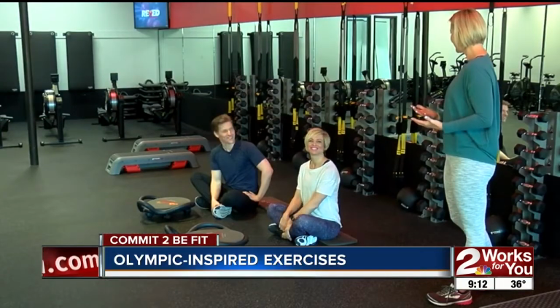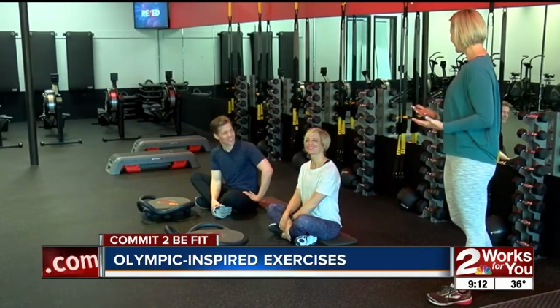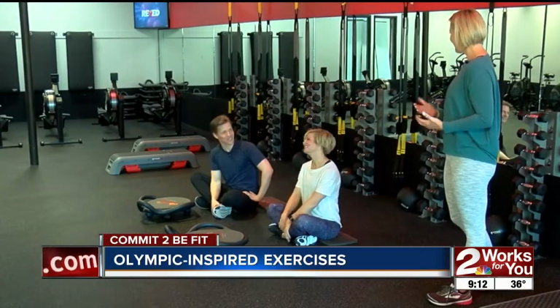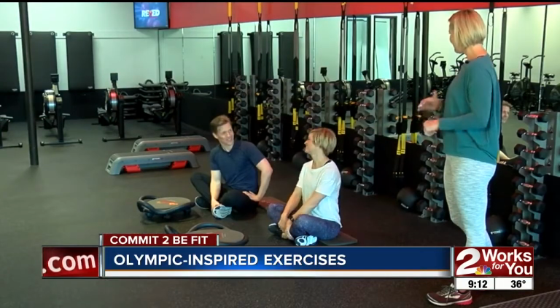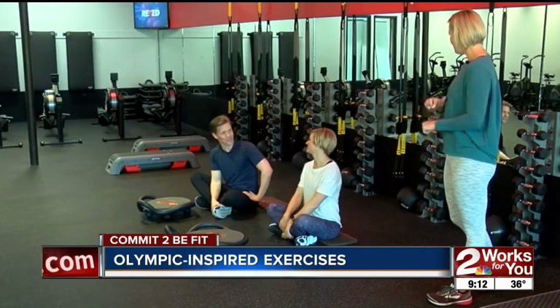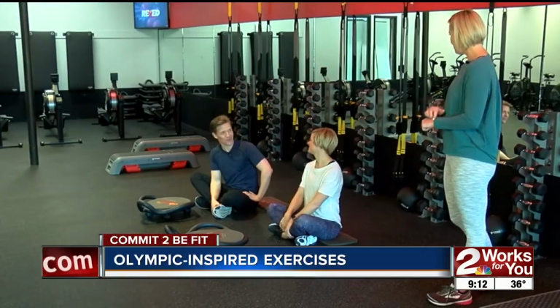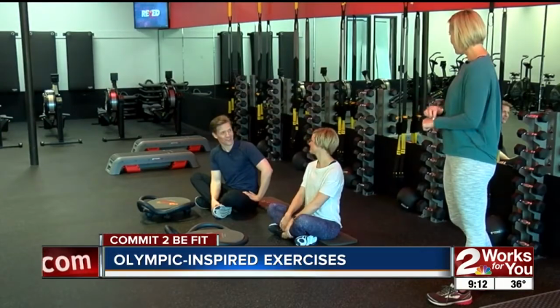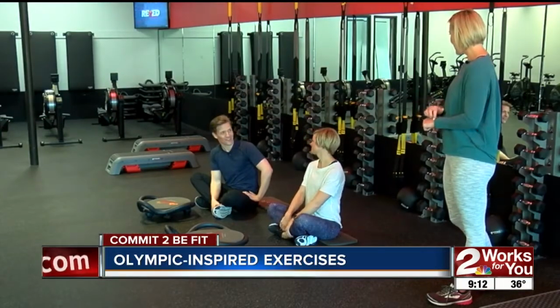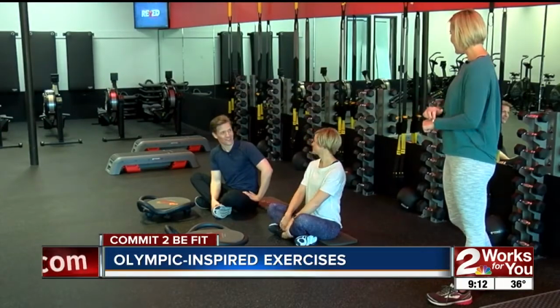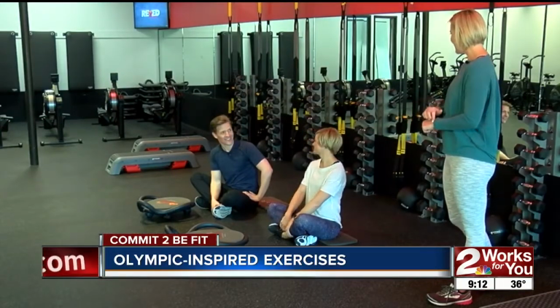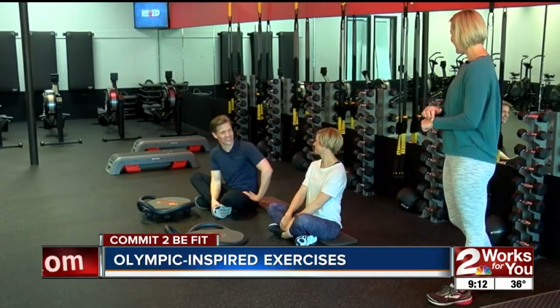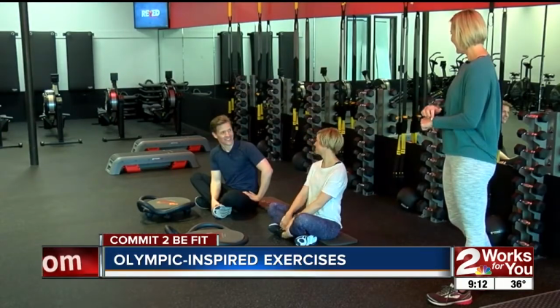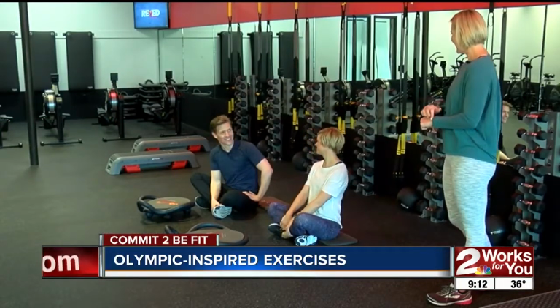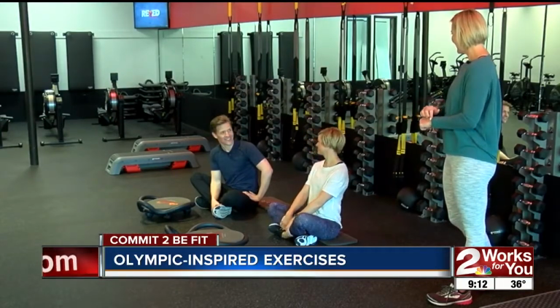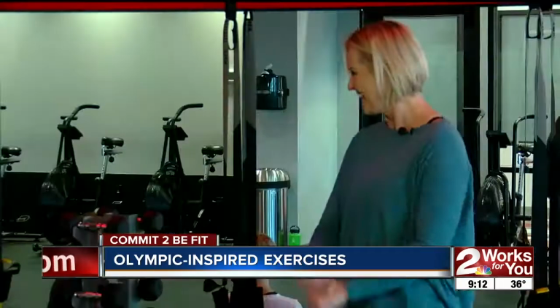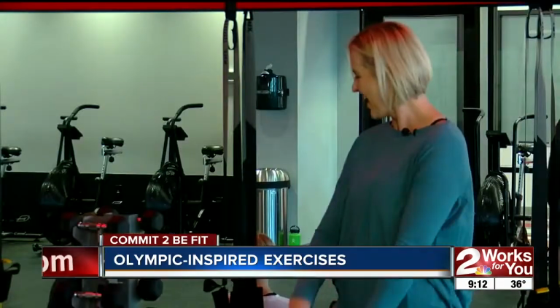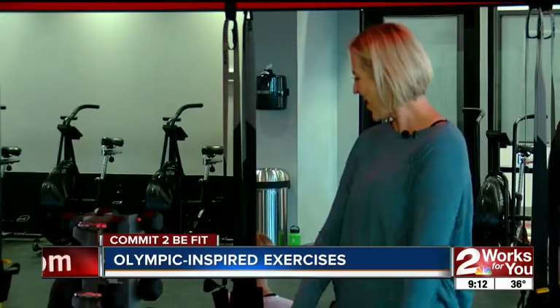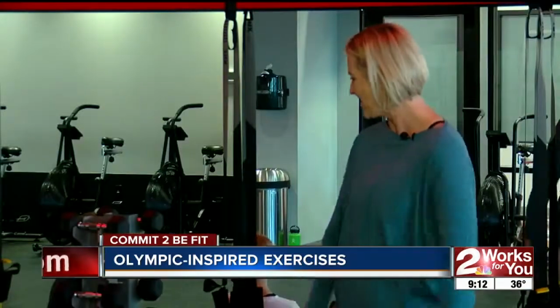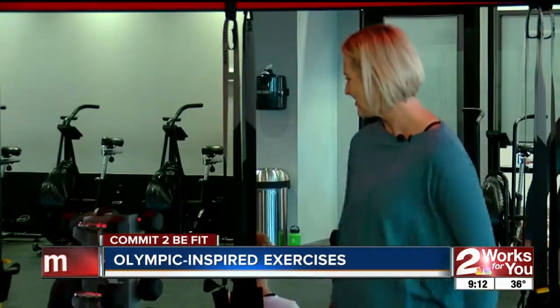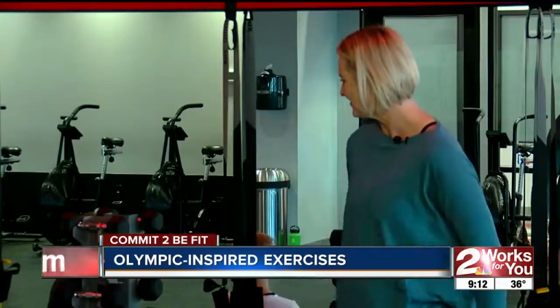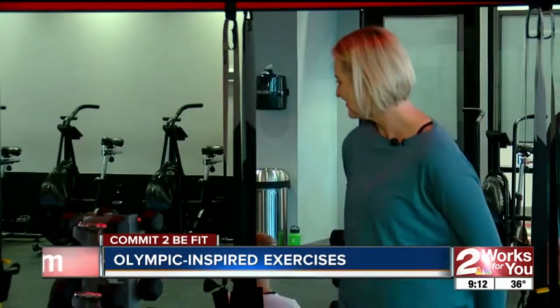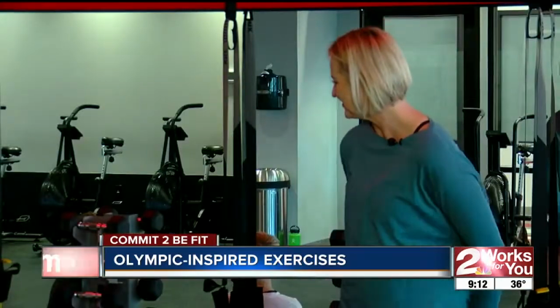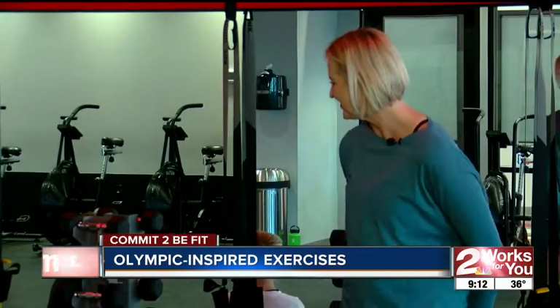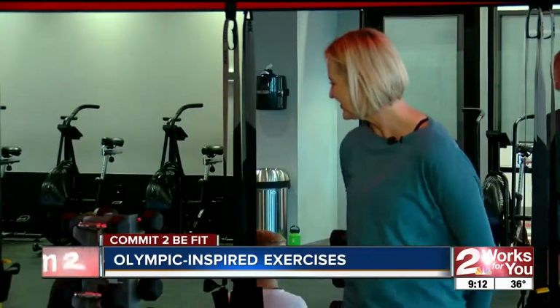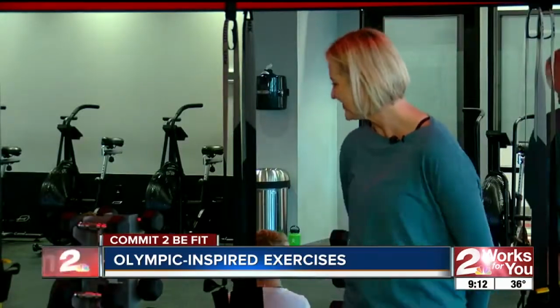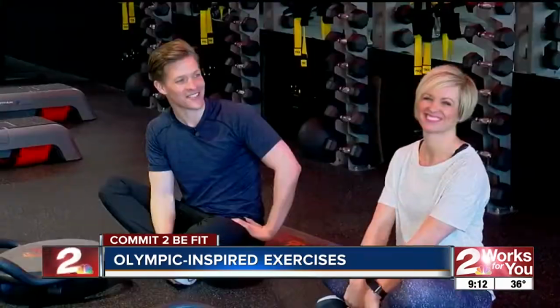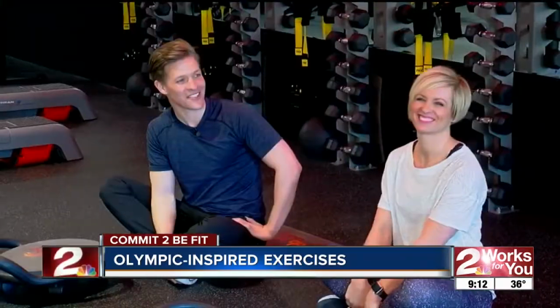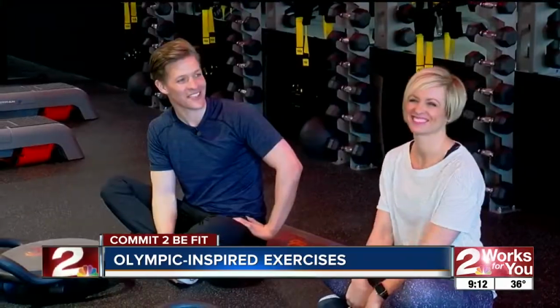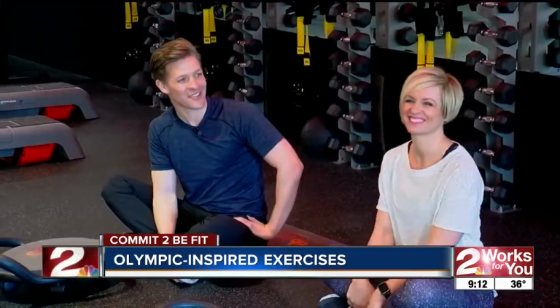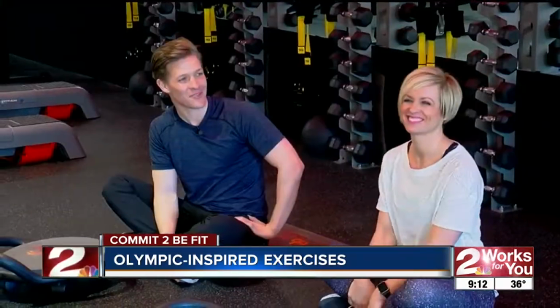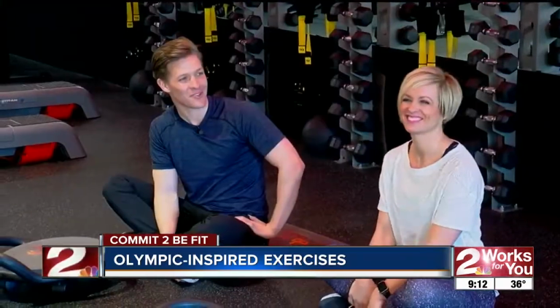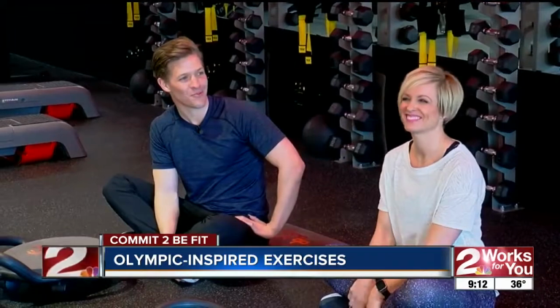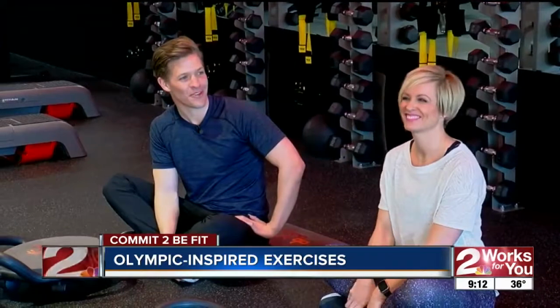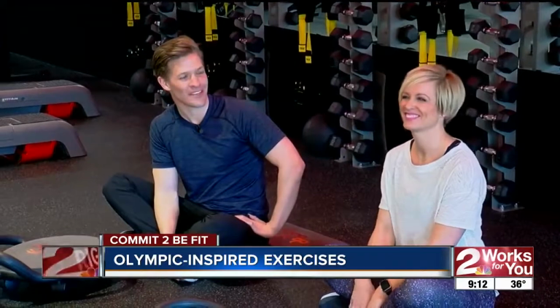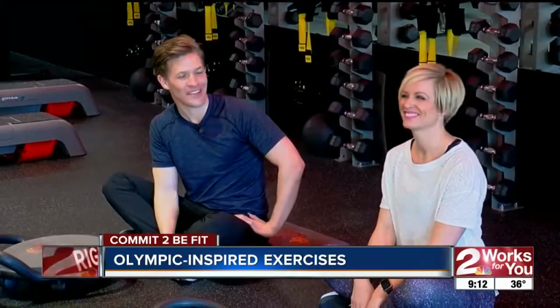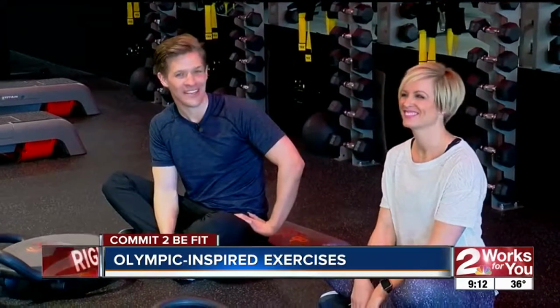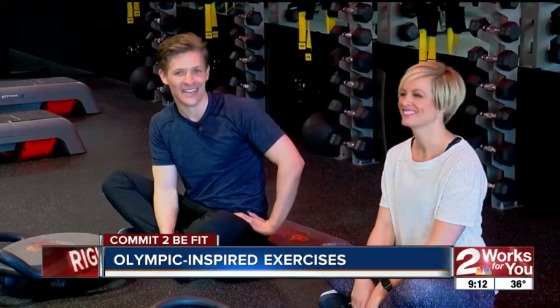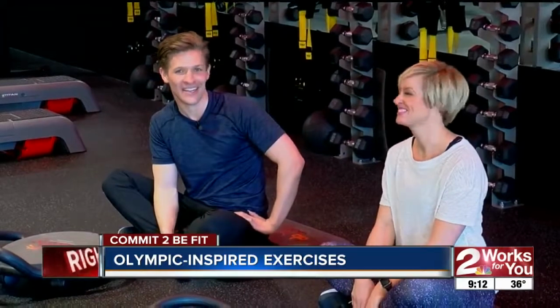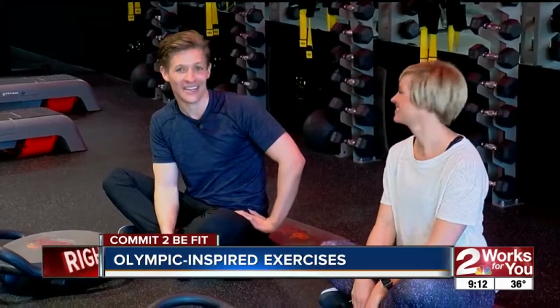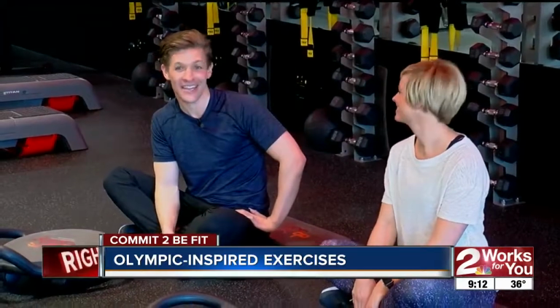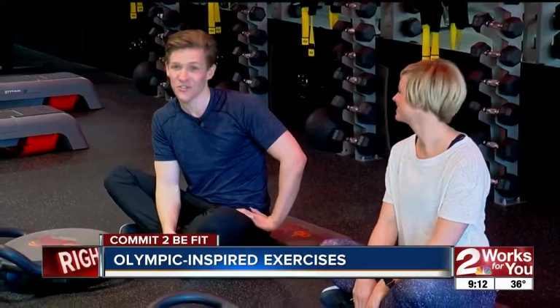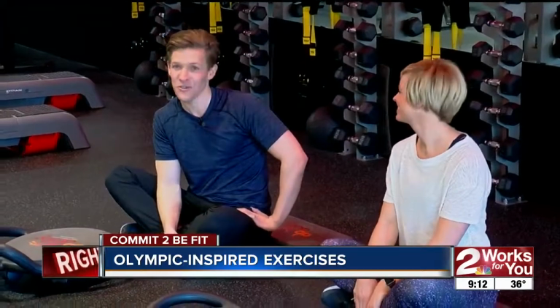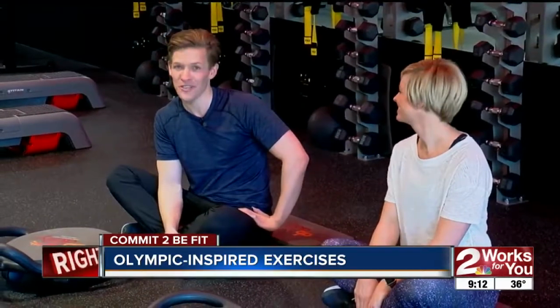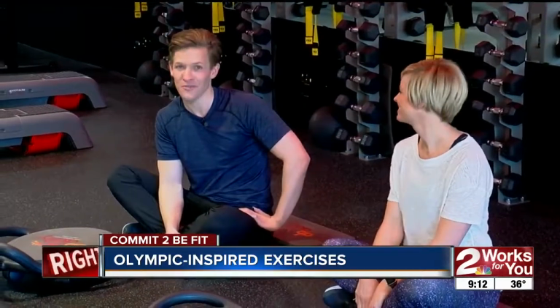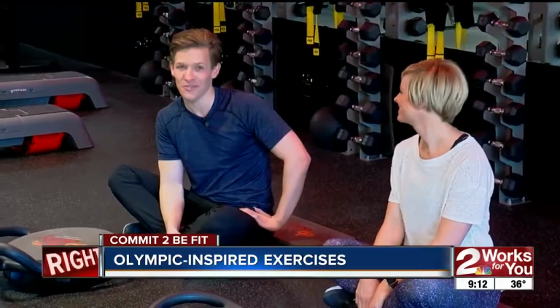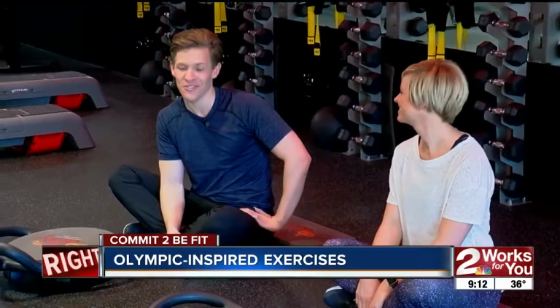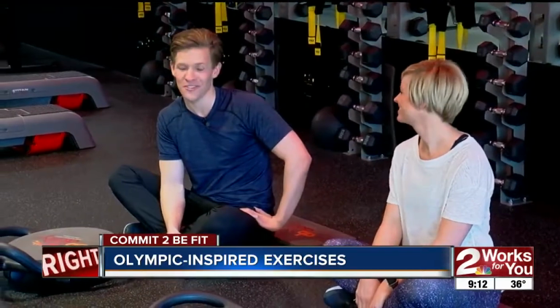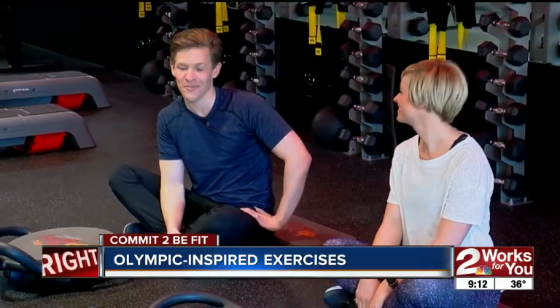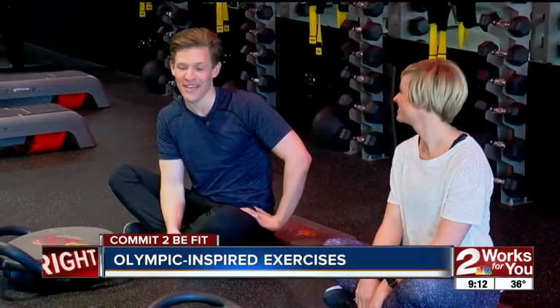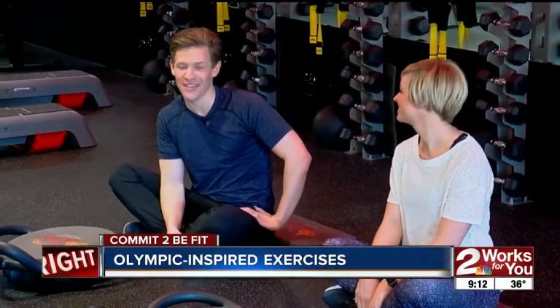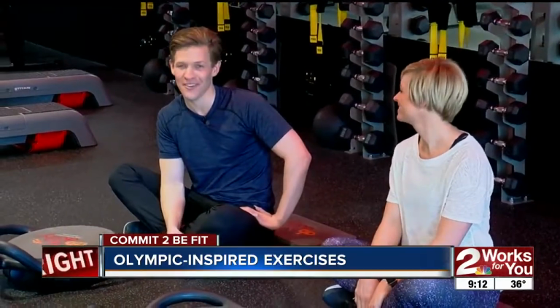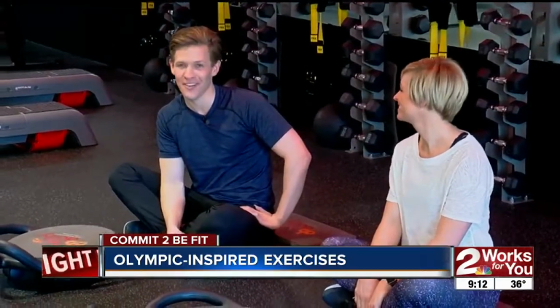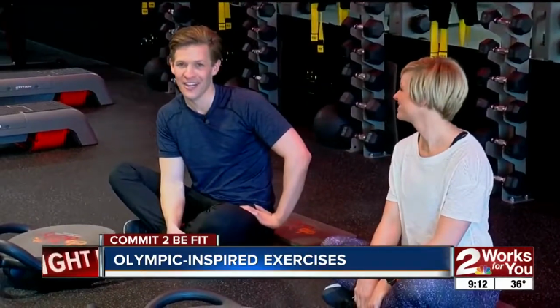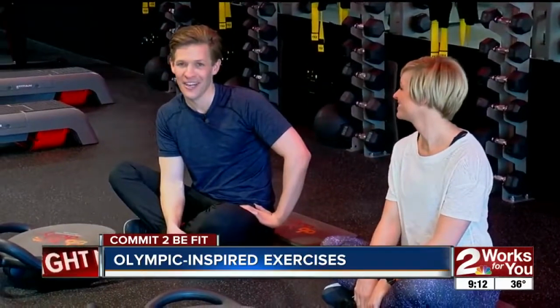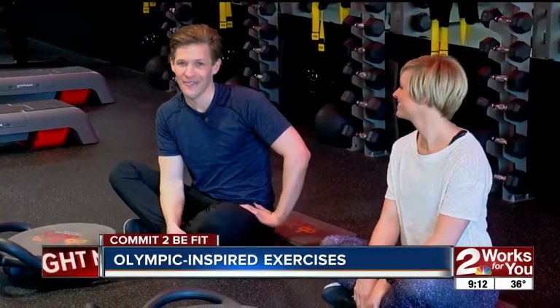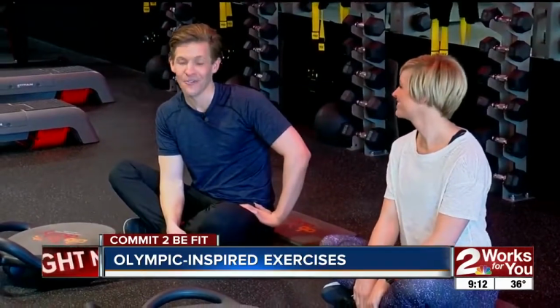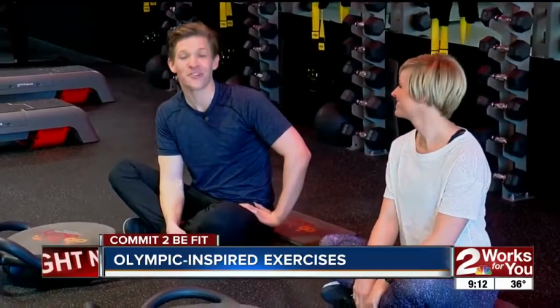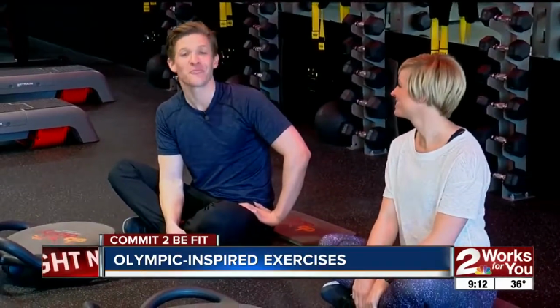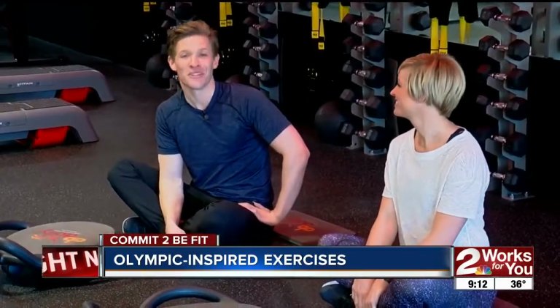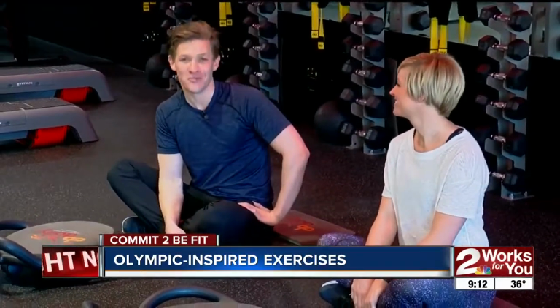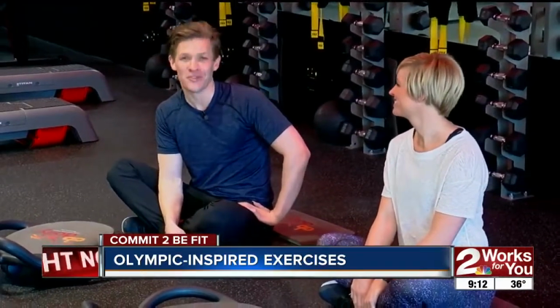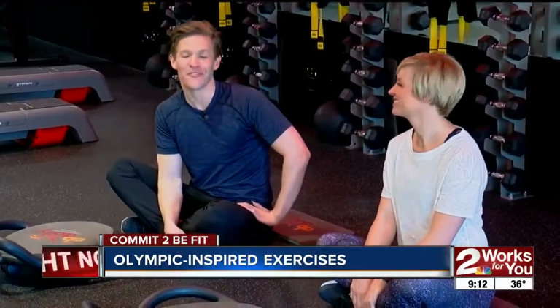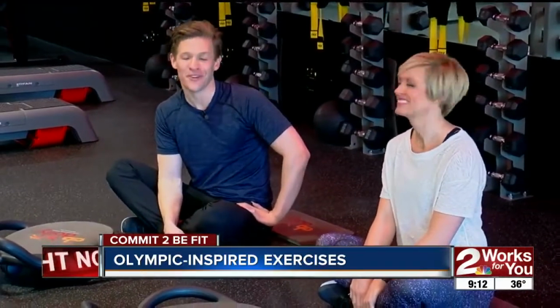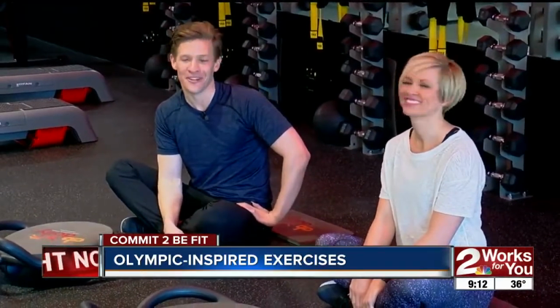Just a few more days until the Olympics? Yes, awesome! Thanks again, Emily and Brea. Next week, we'll see you back here for Commit to Be Fit.